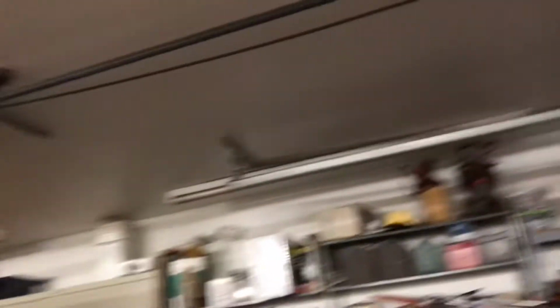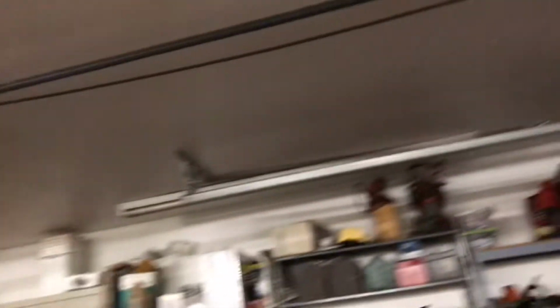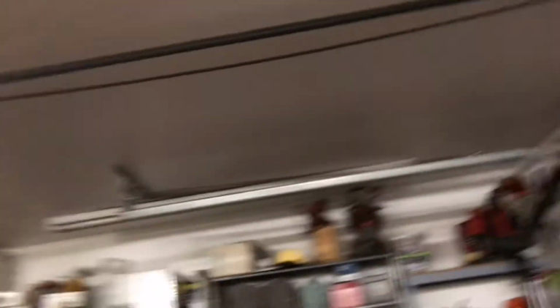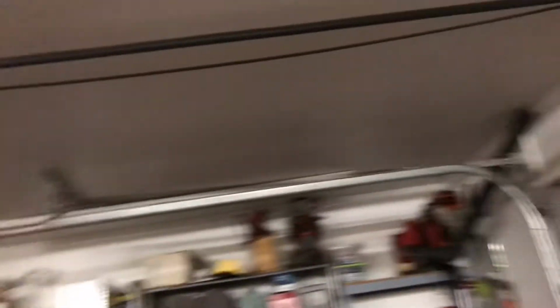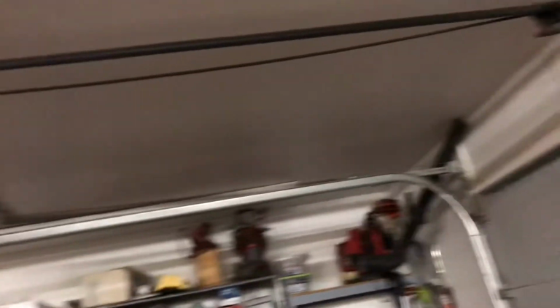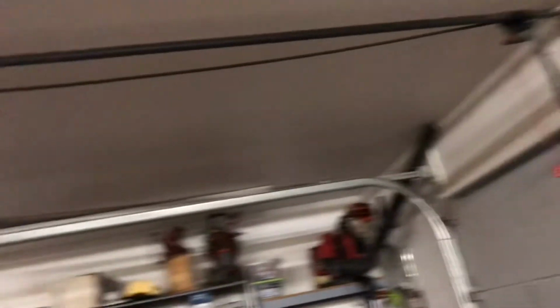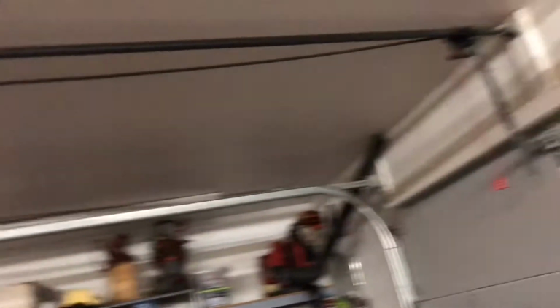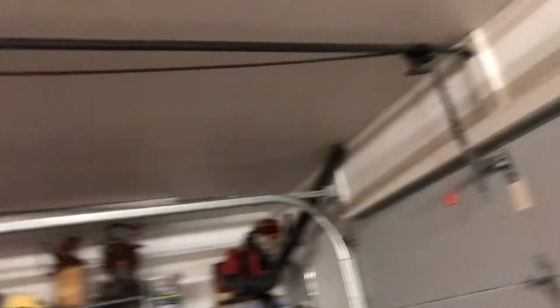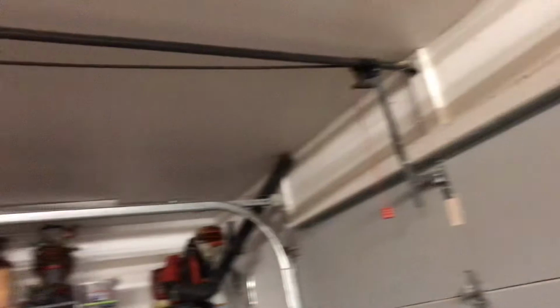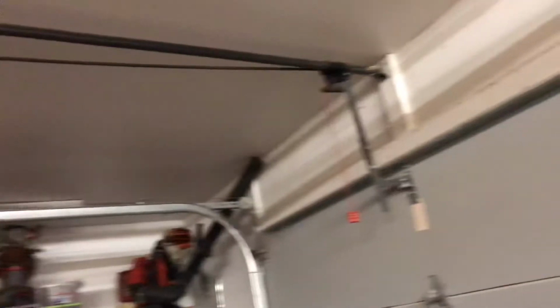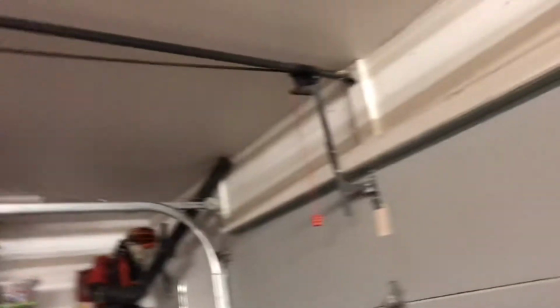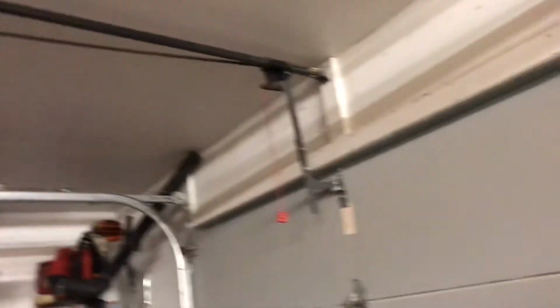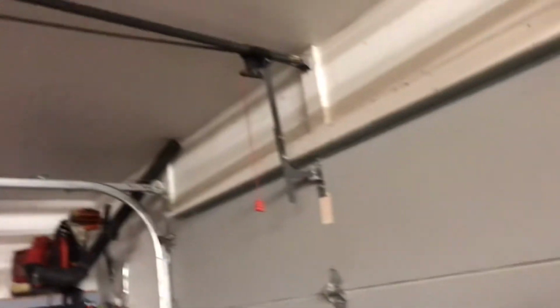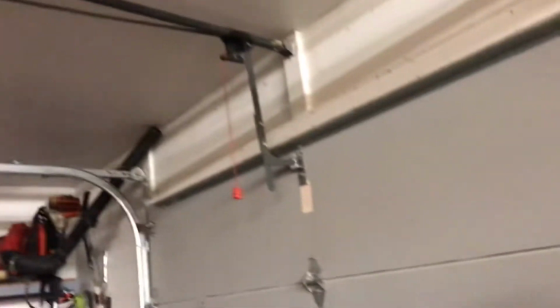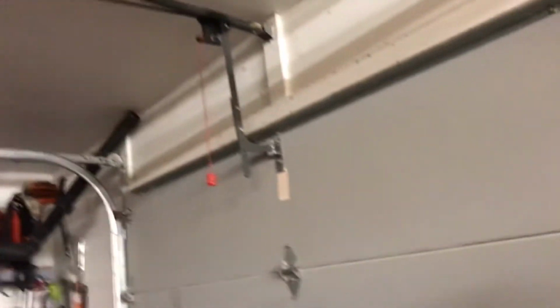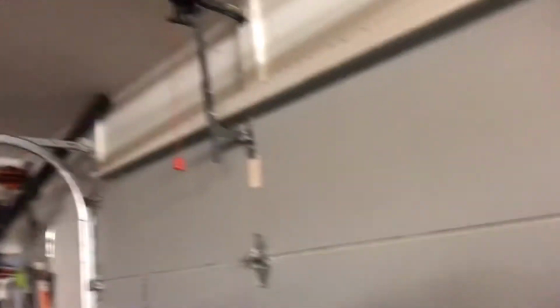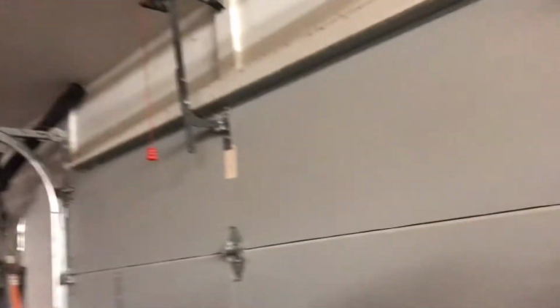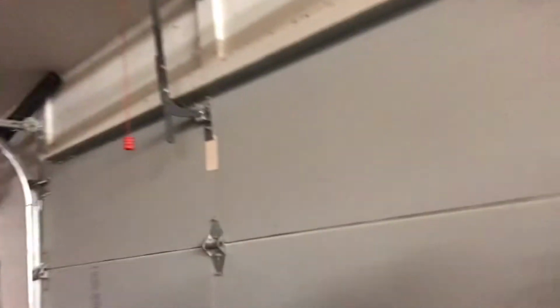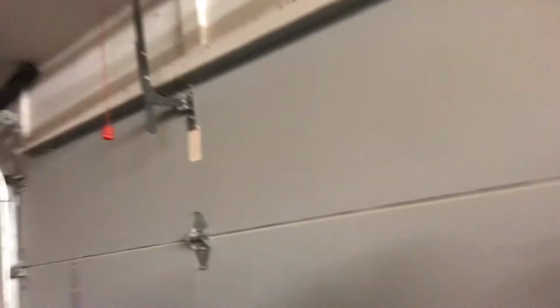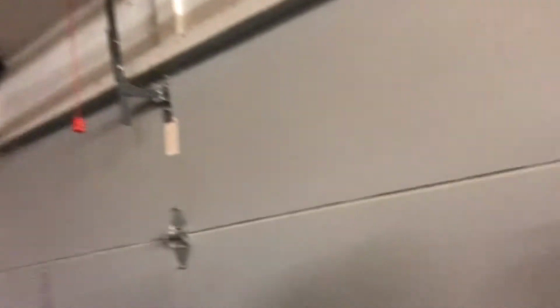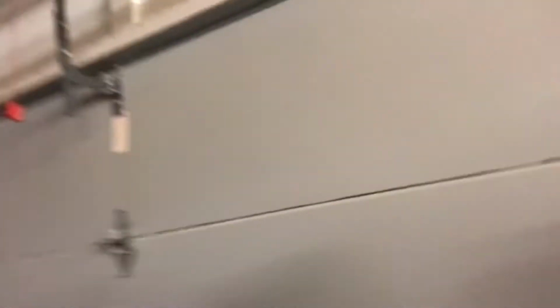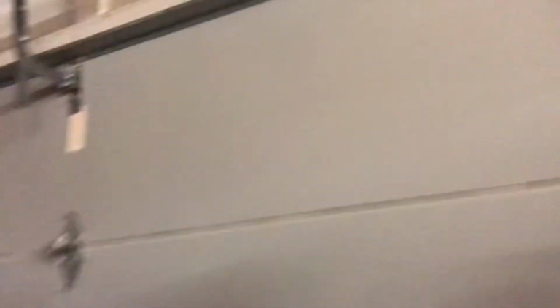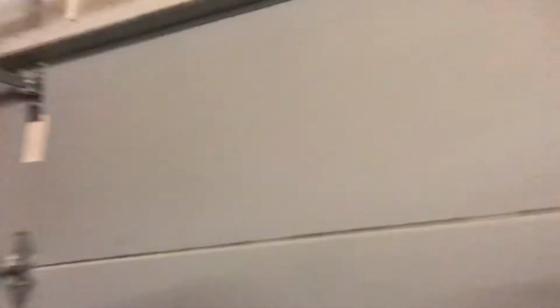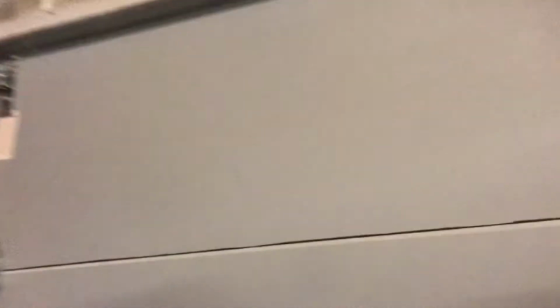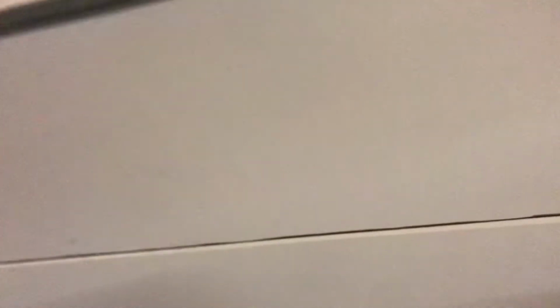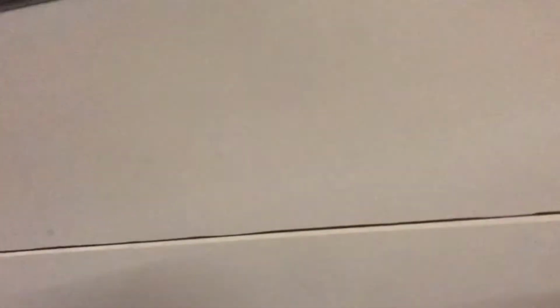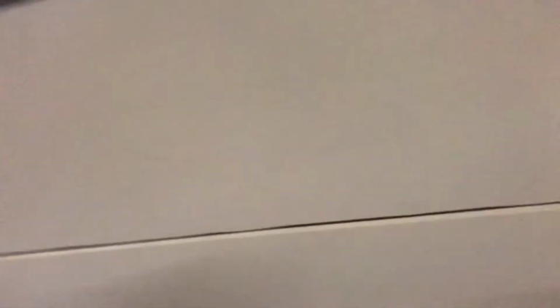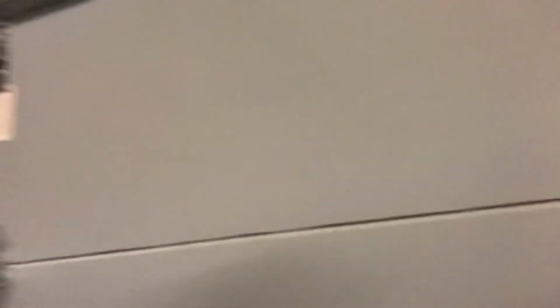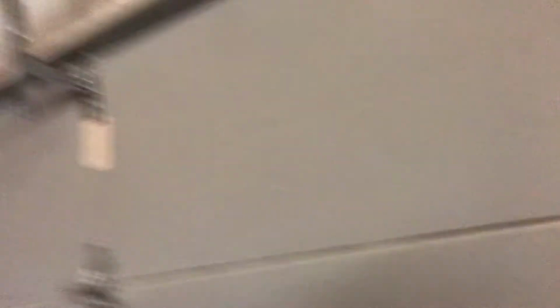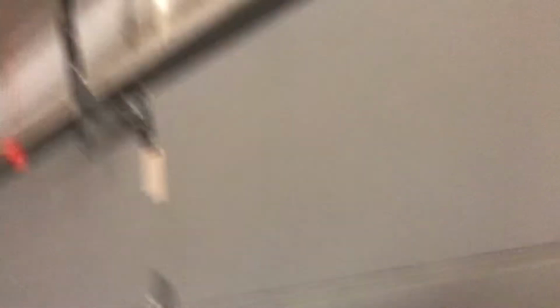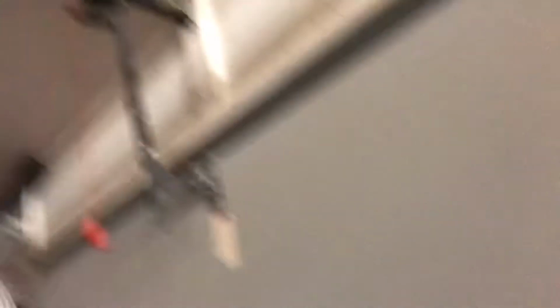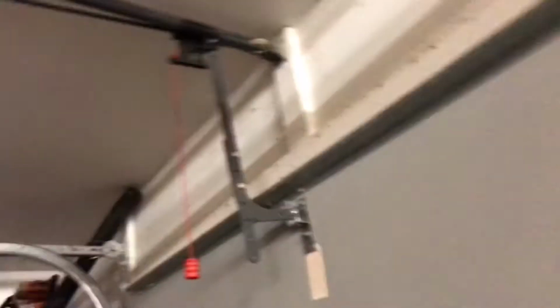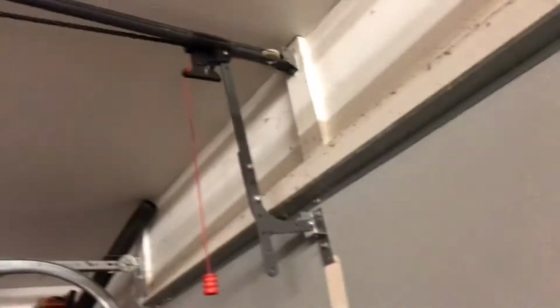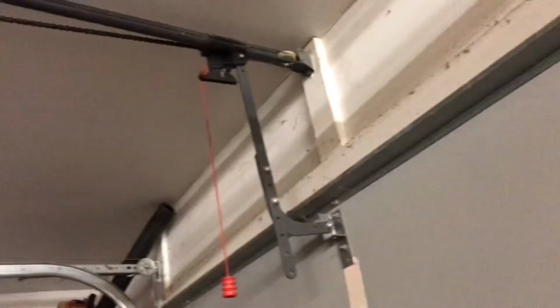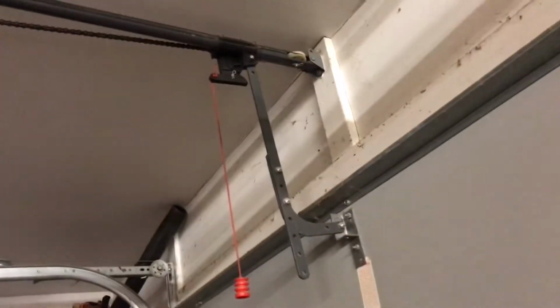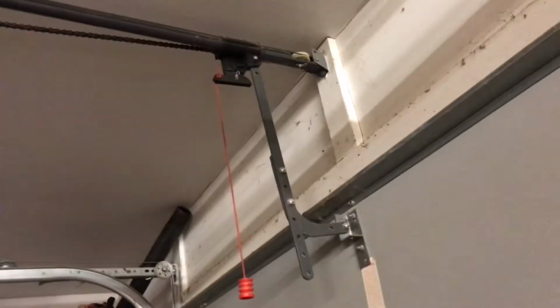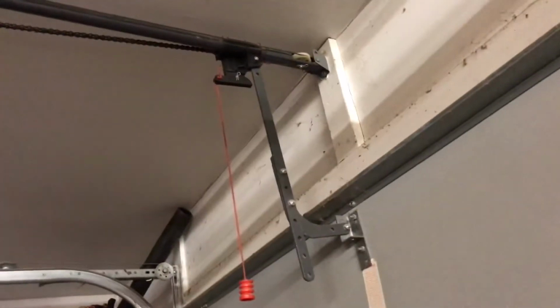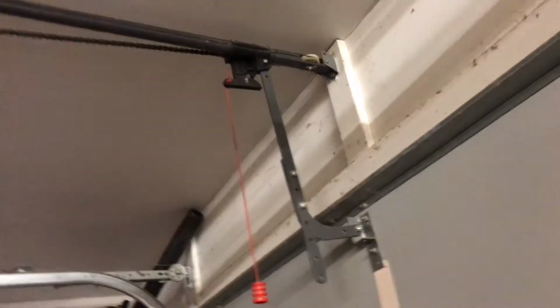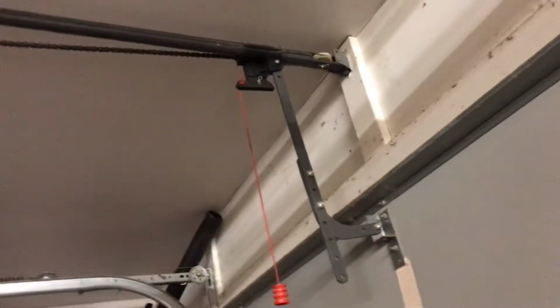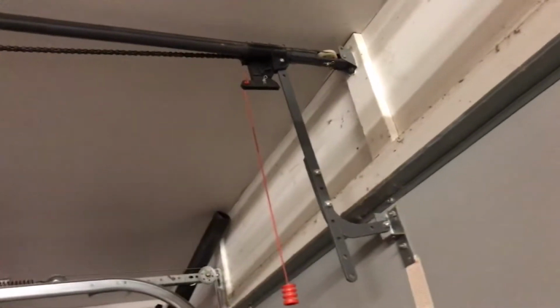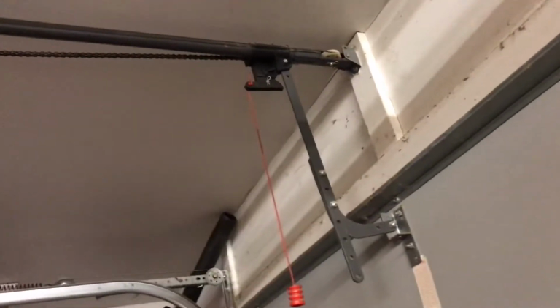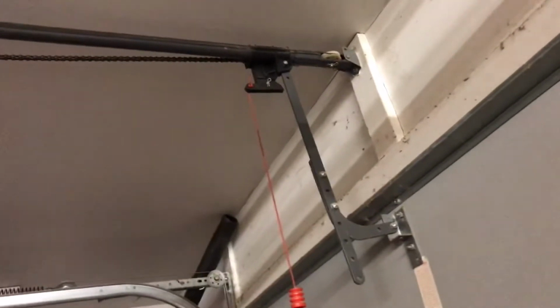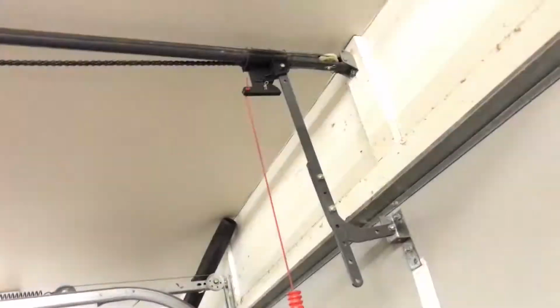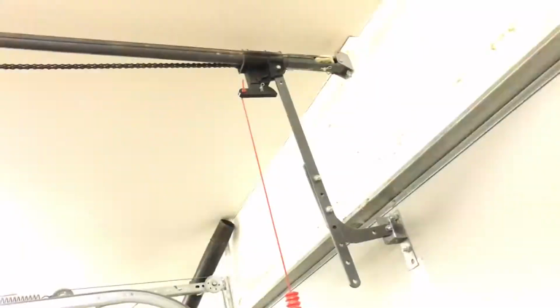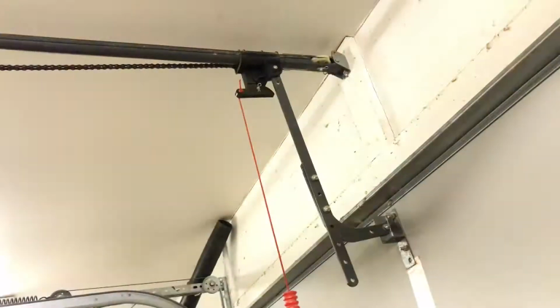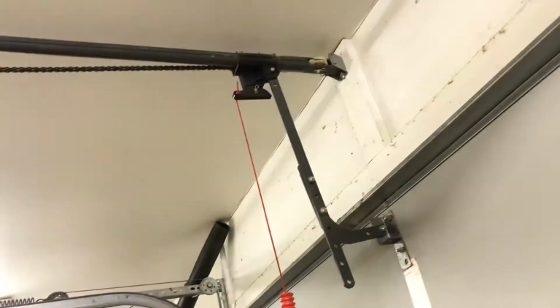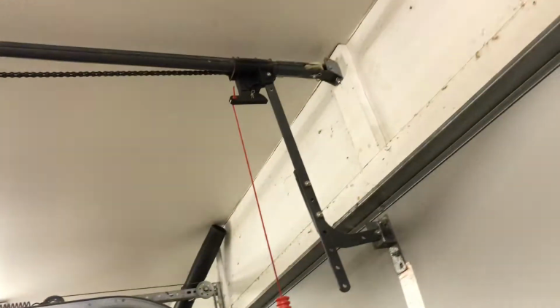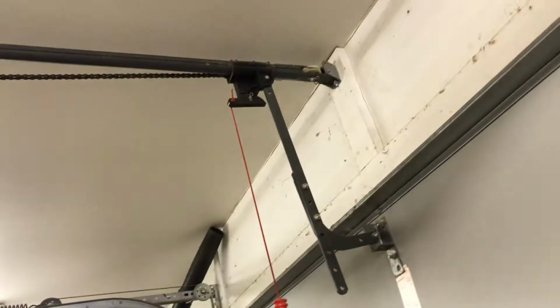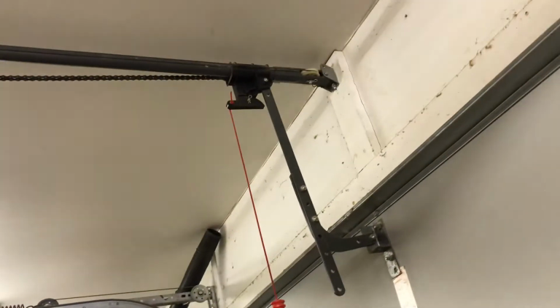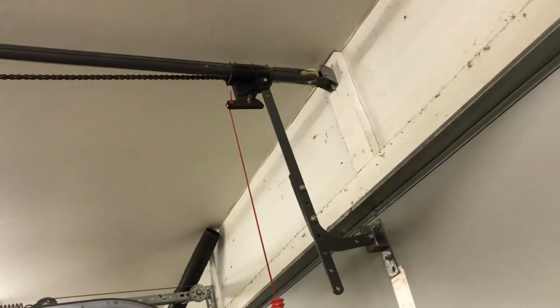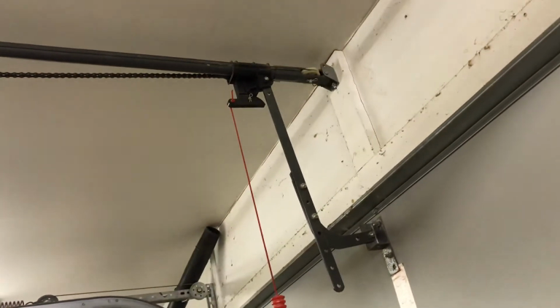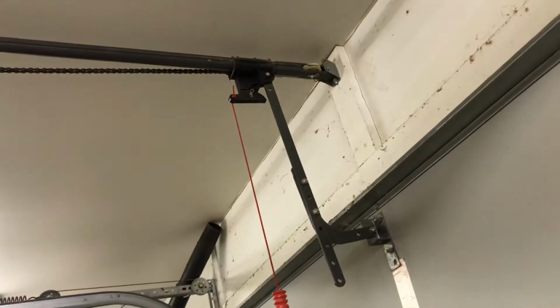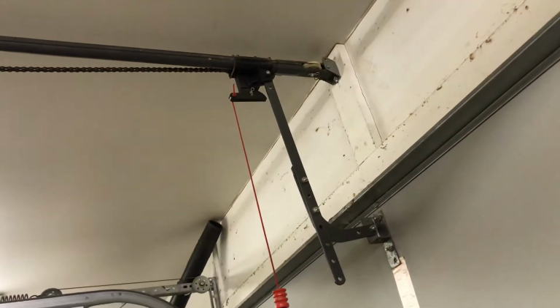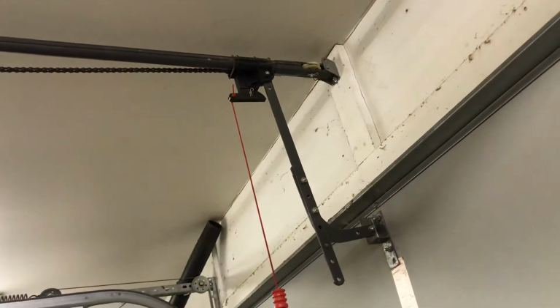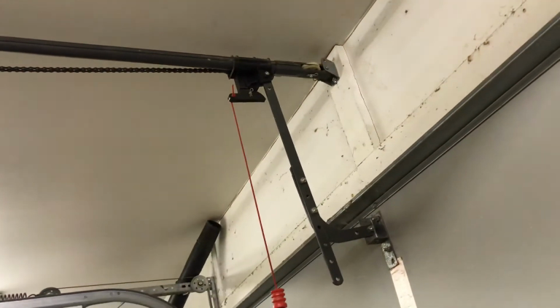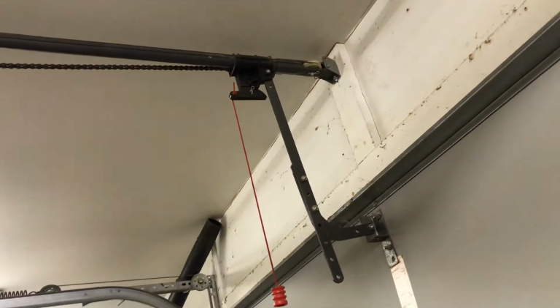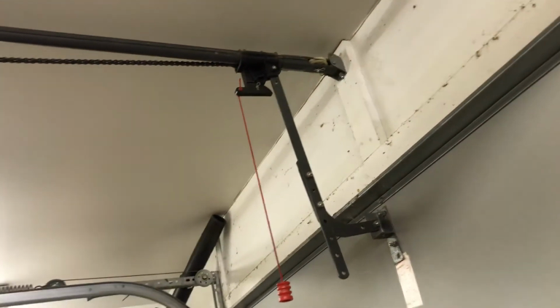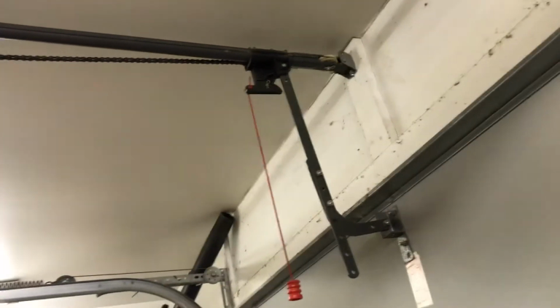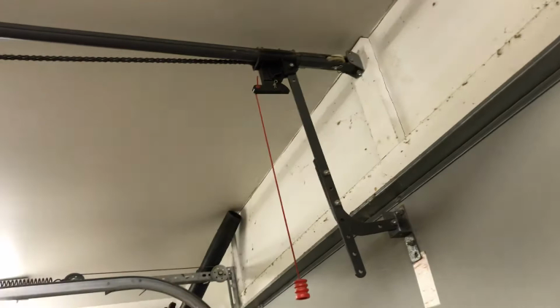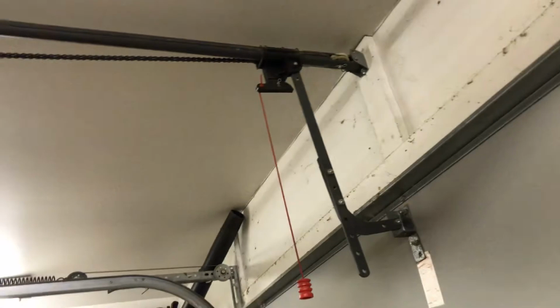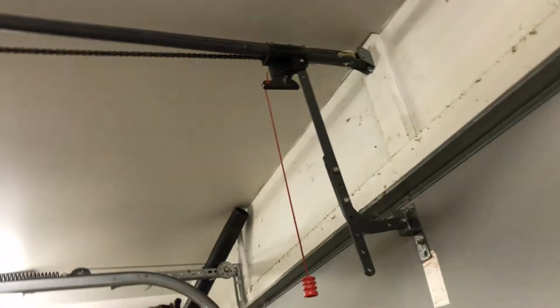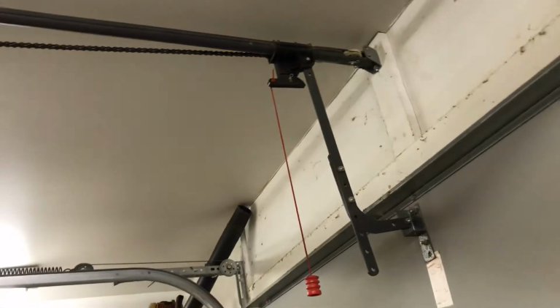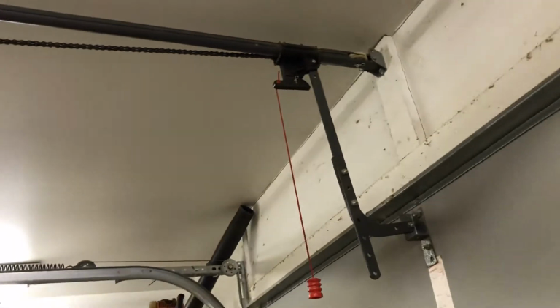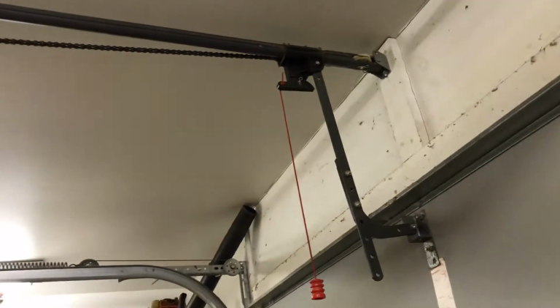So now I'm going to demo this door going up so I can show you guys what the extension springs do. Here we go.